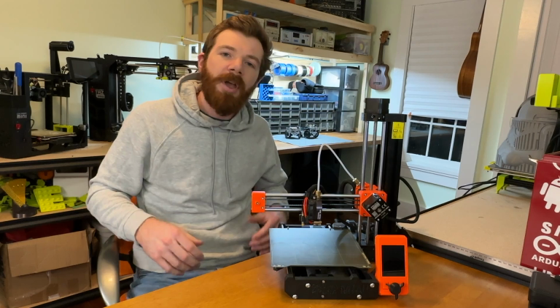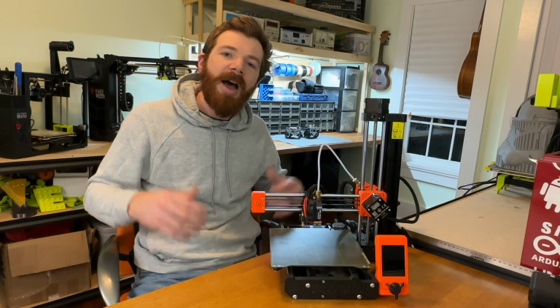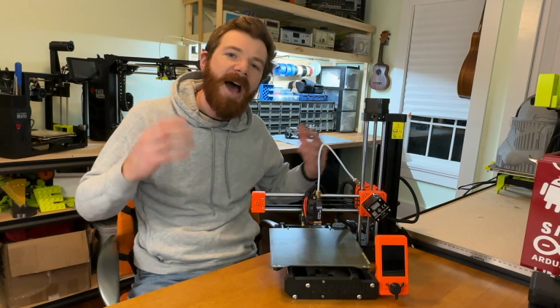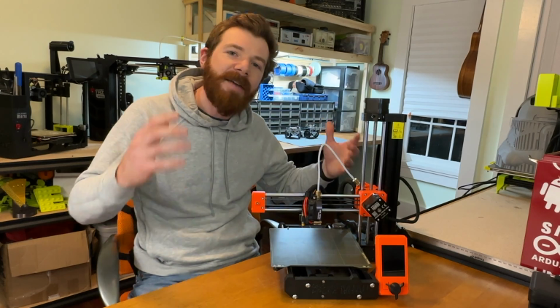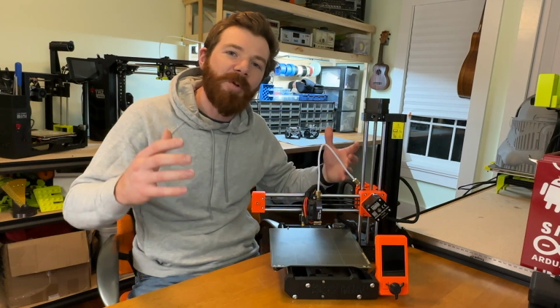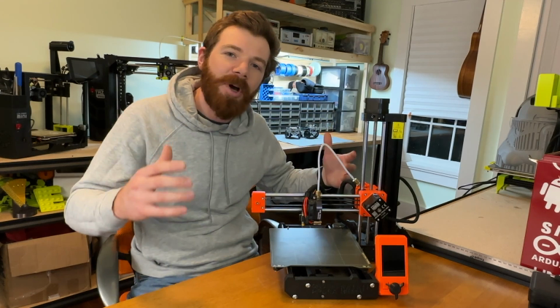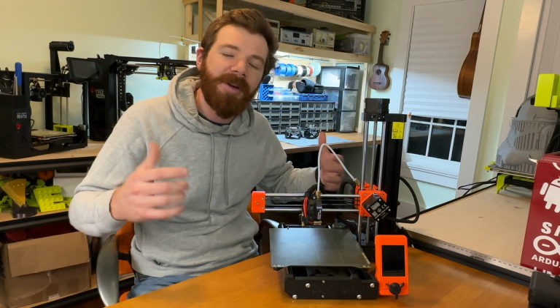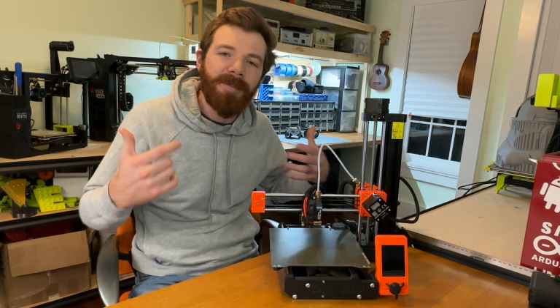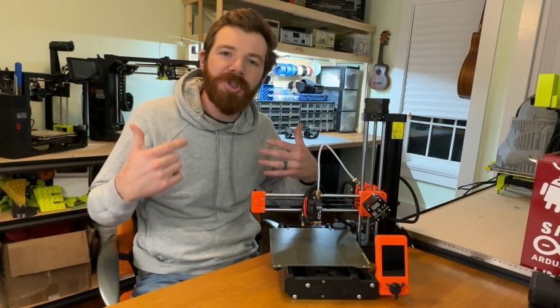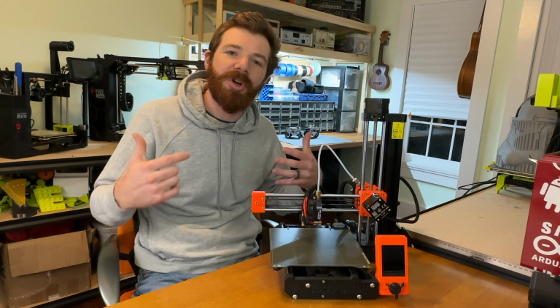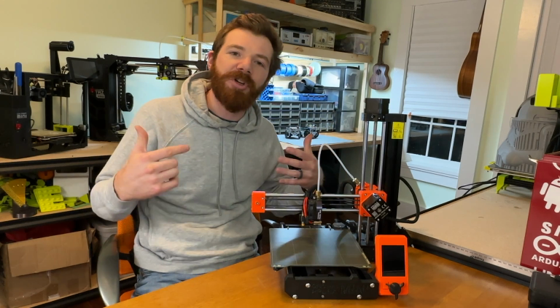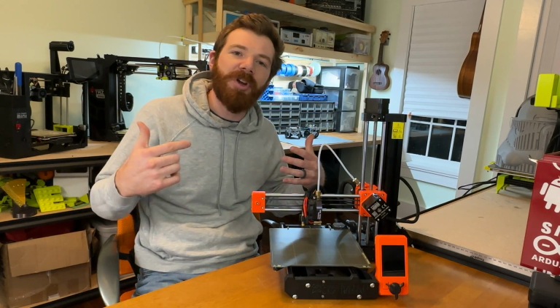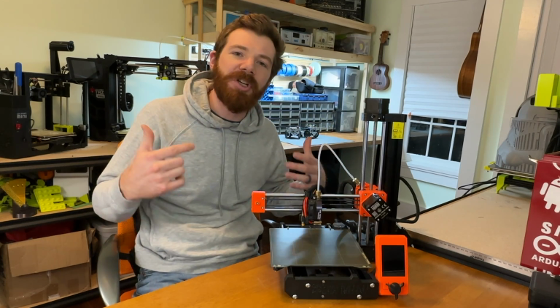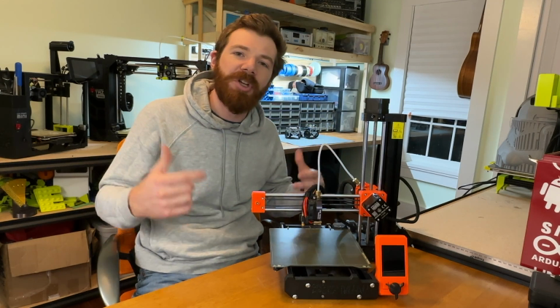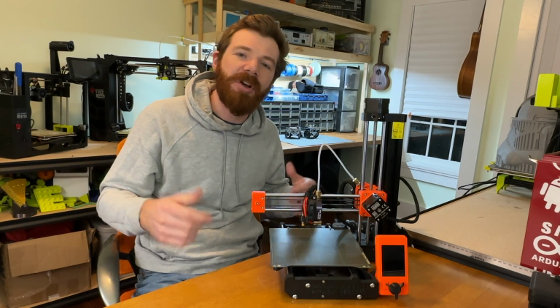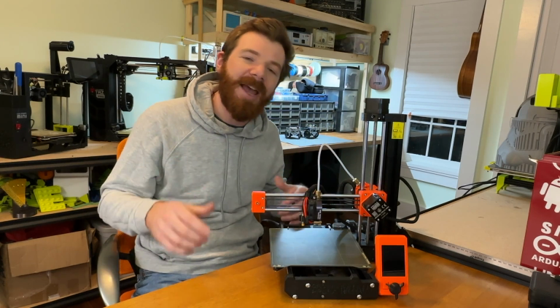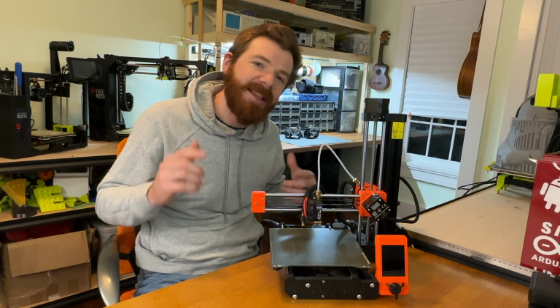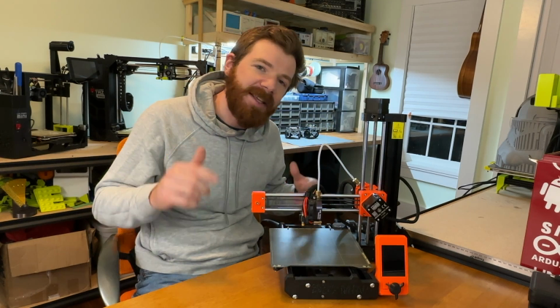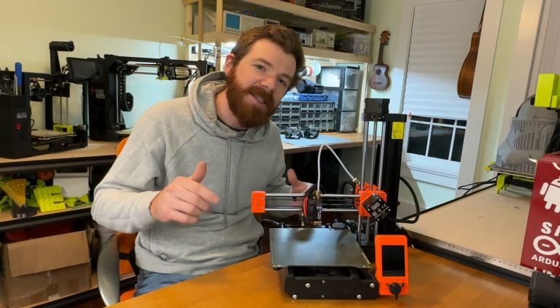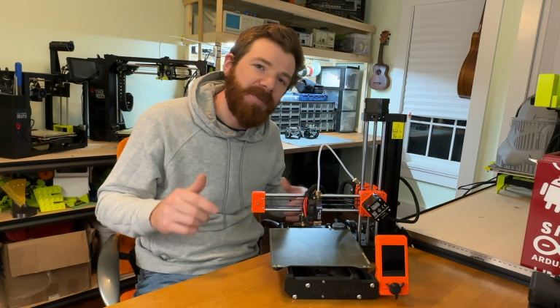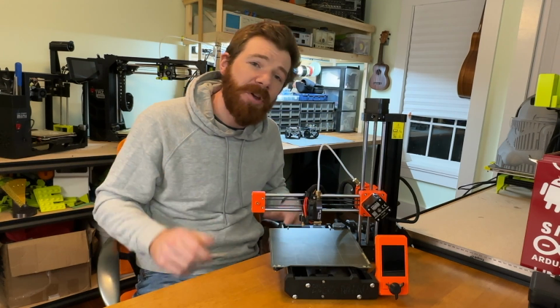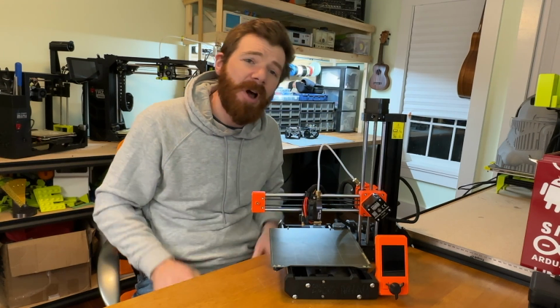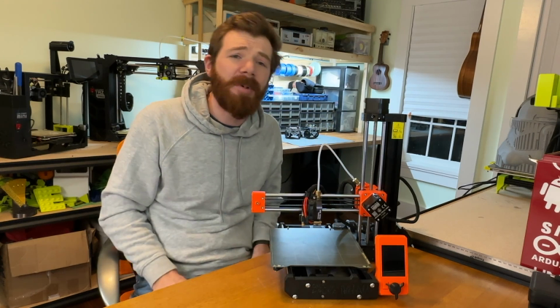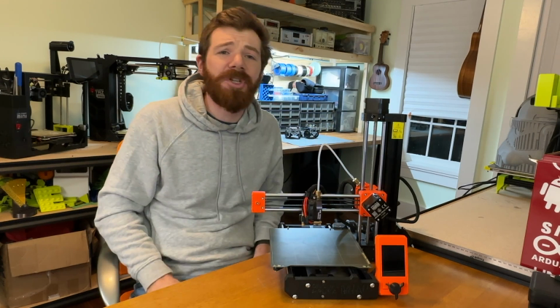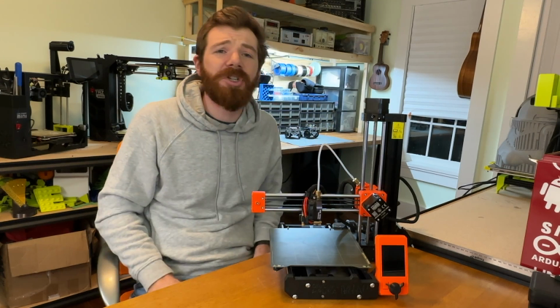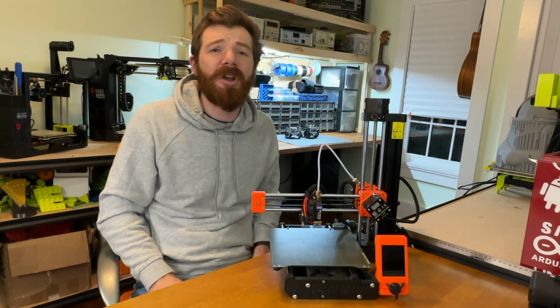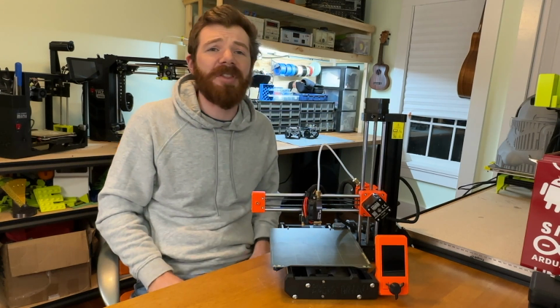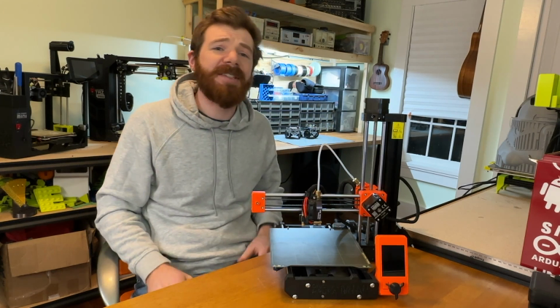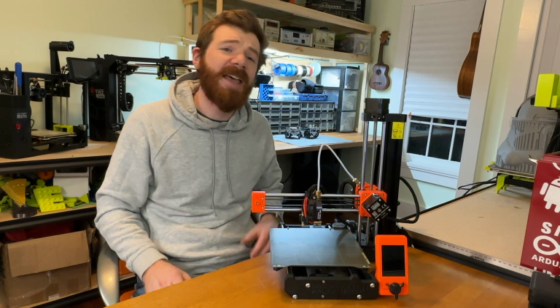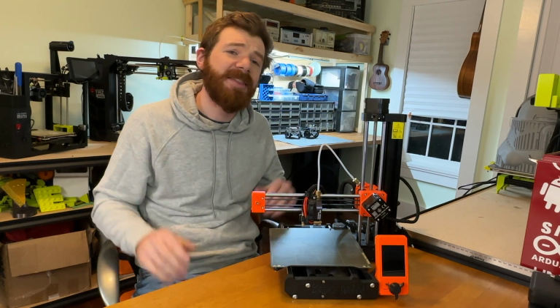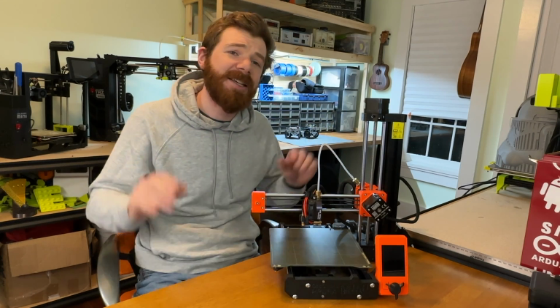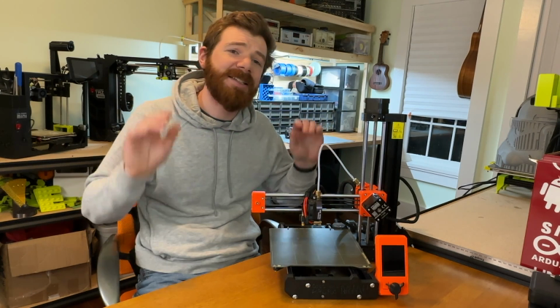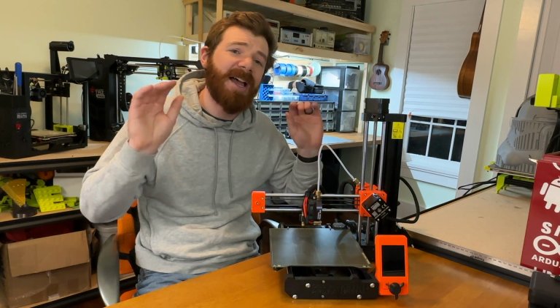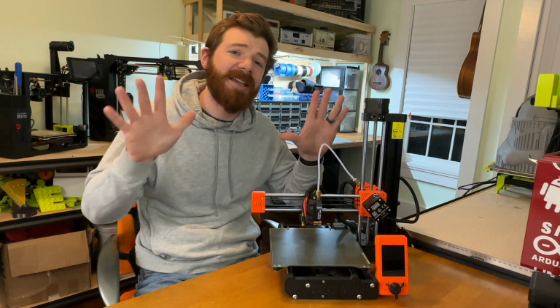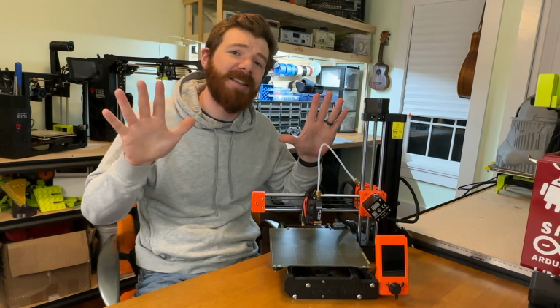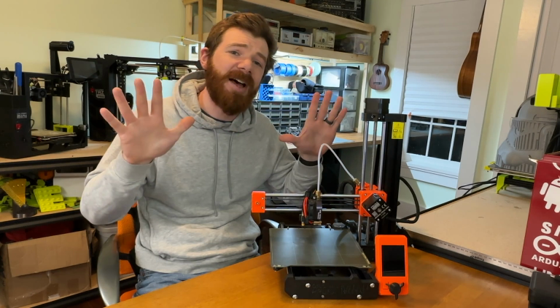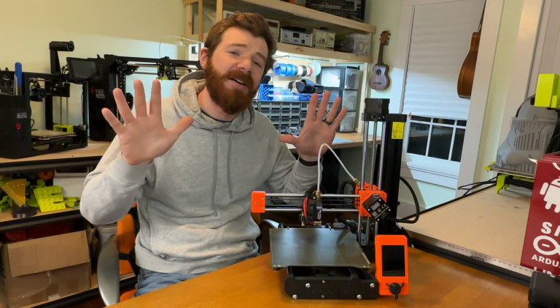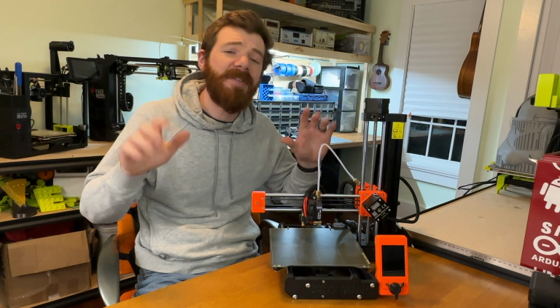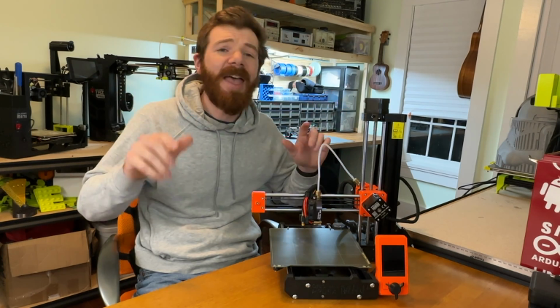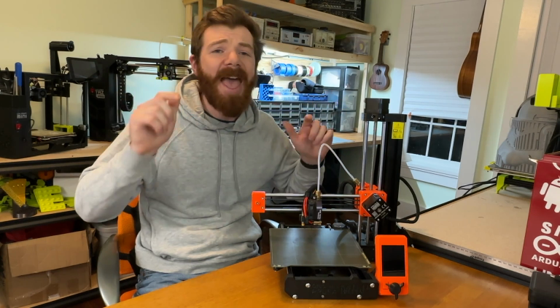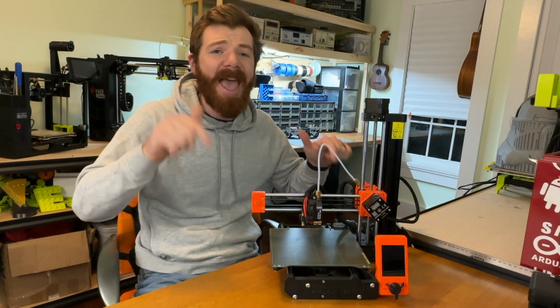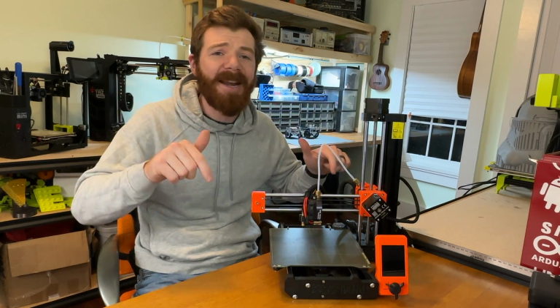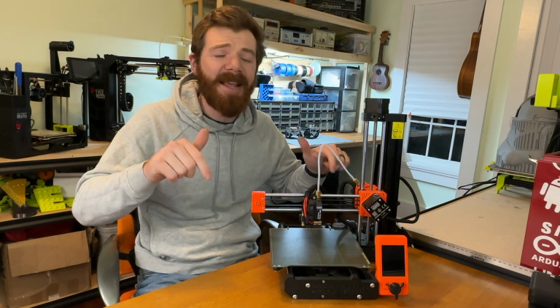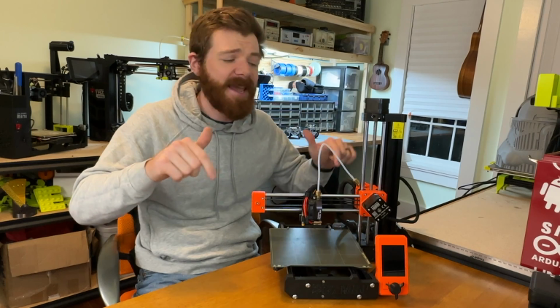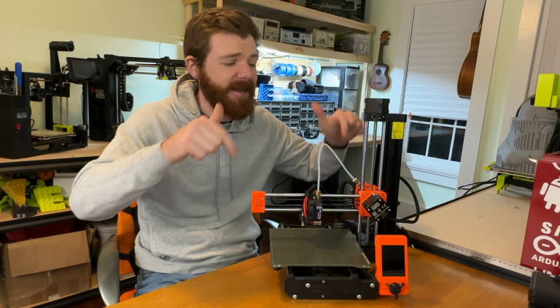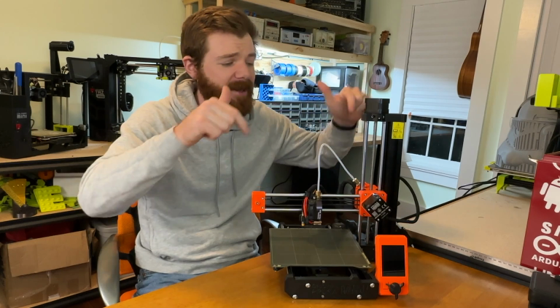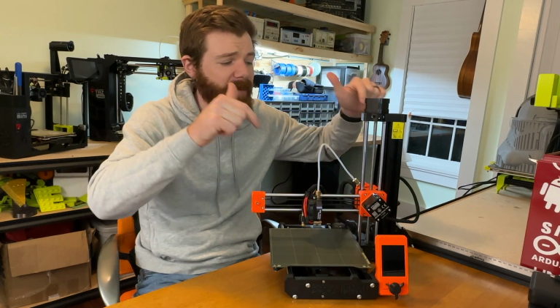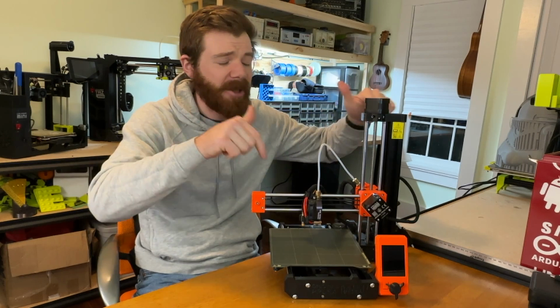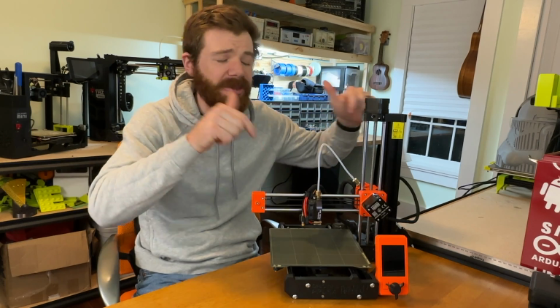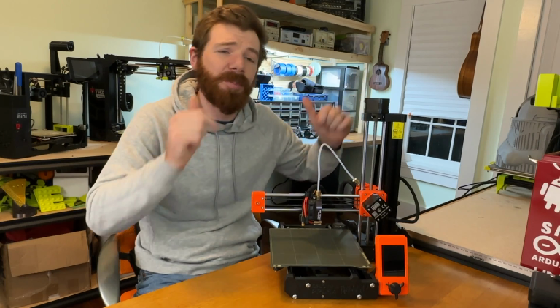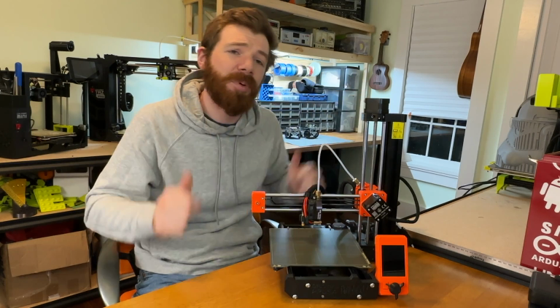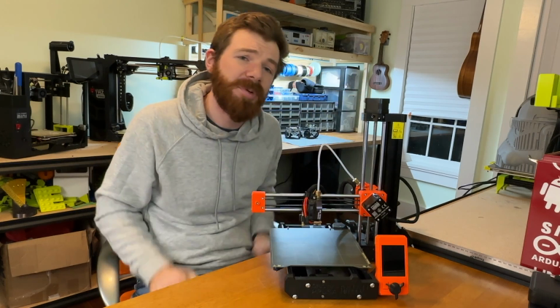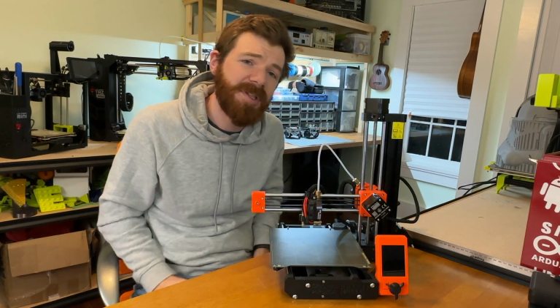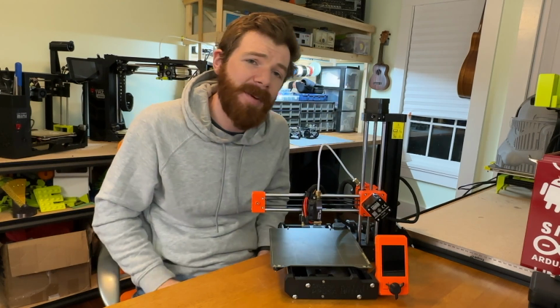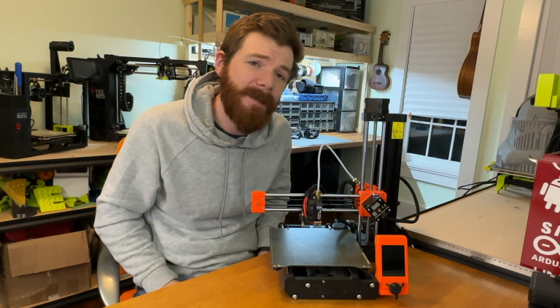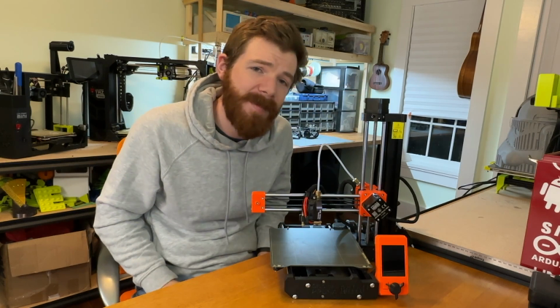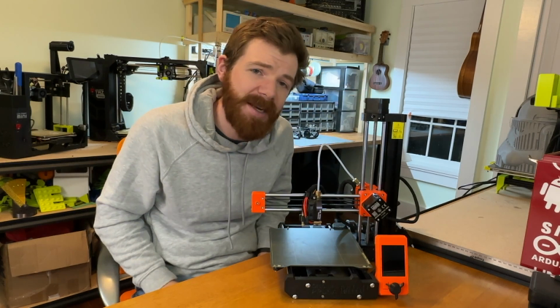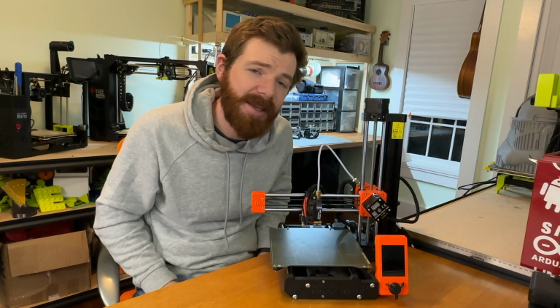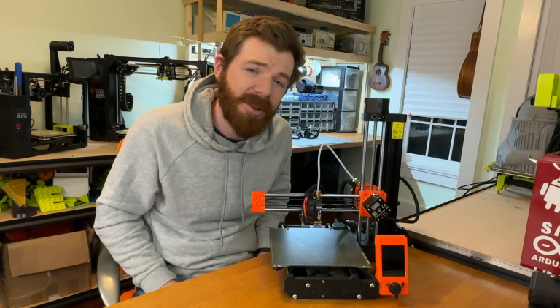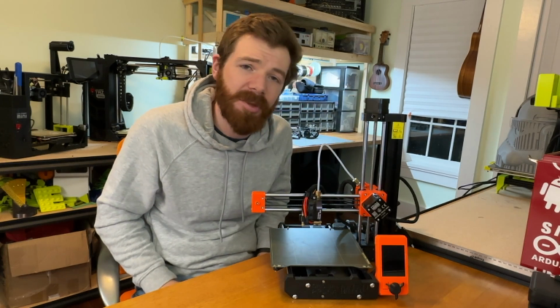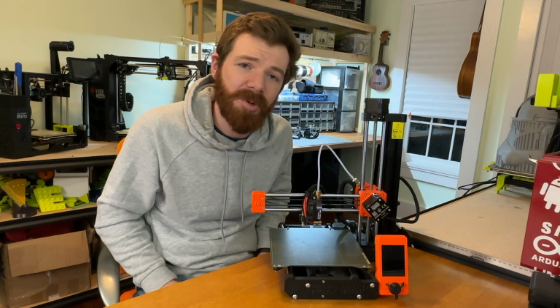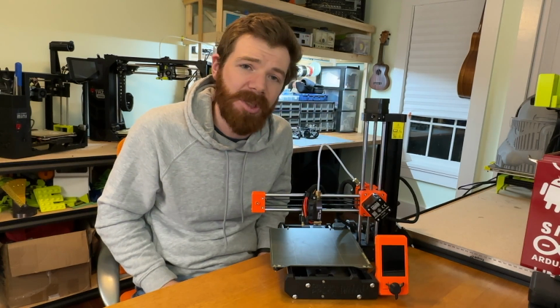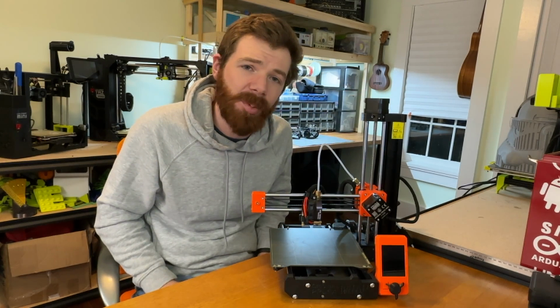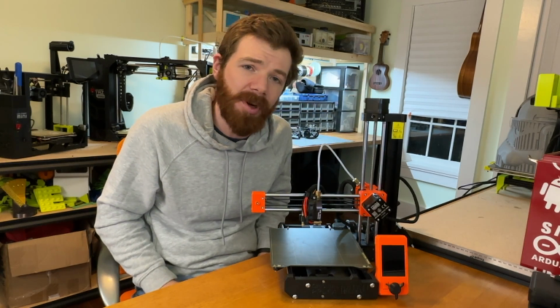Hi everyone, Mr. Erdreich here, and in this video I'm going to share the 10 things I love and hate about the Prusa Mini 3D printer.